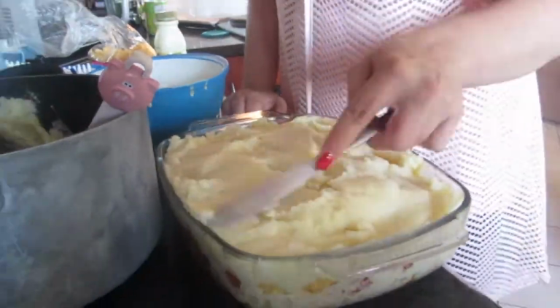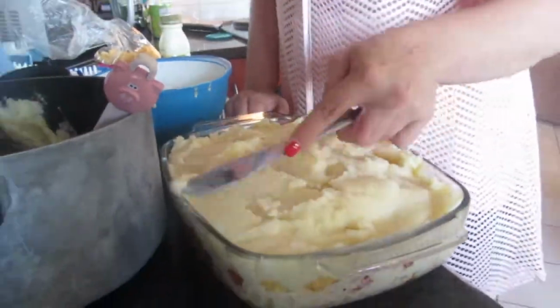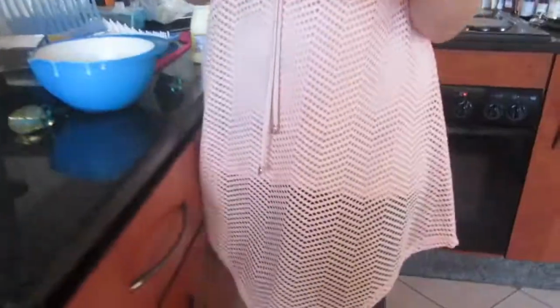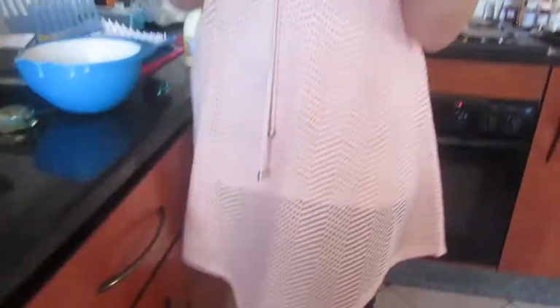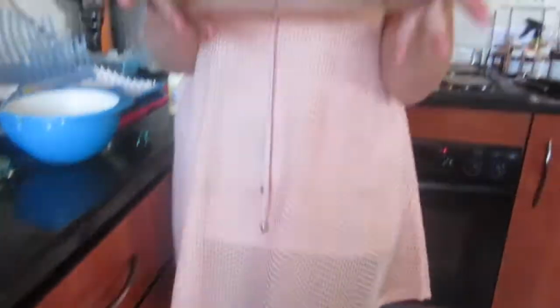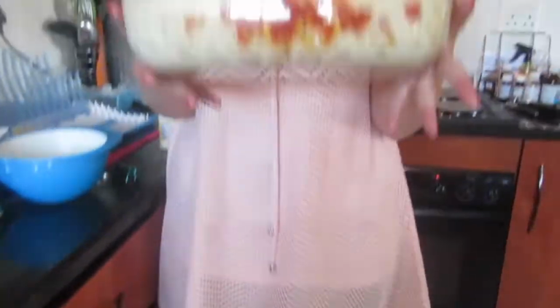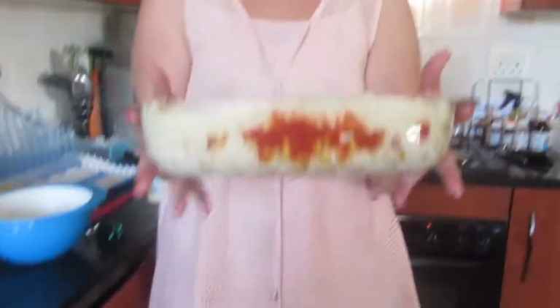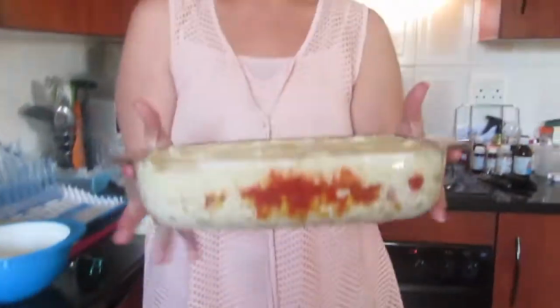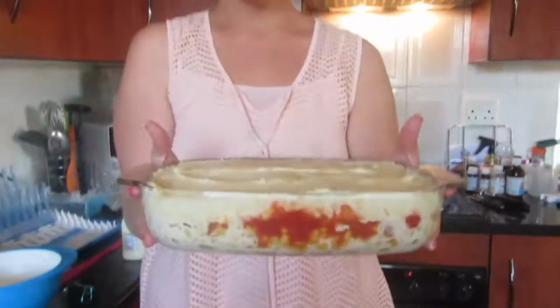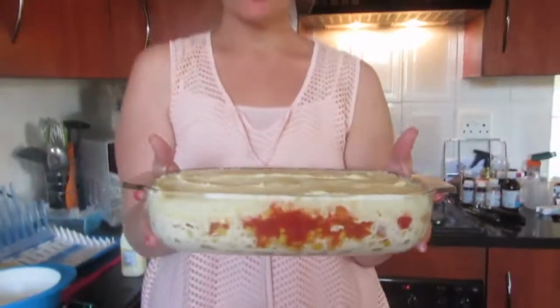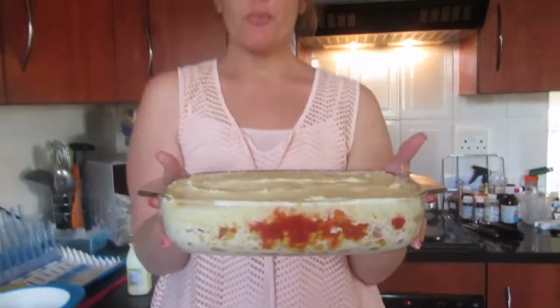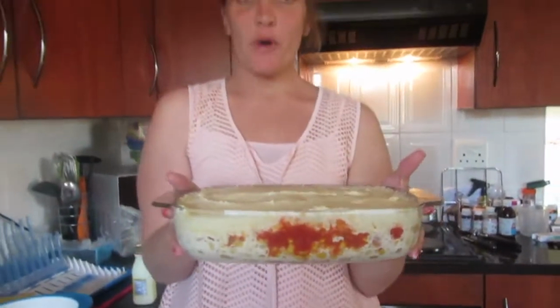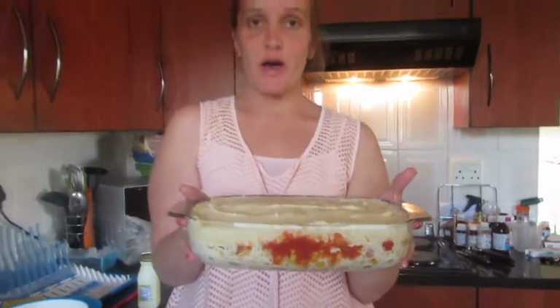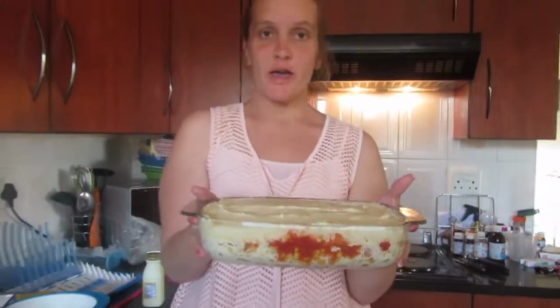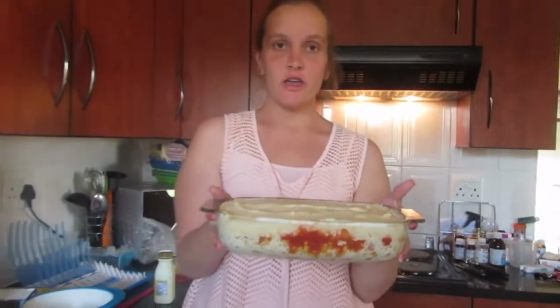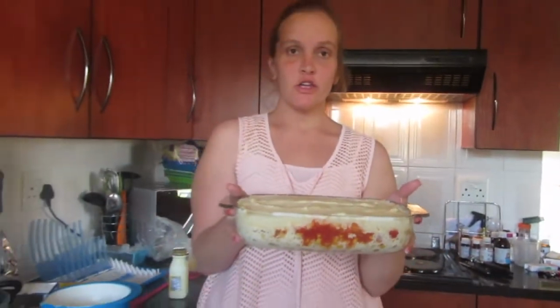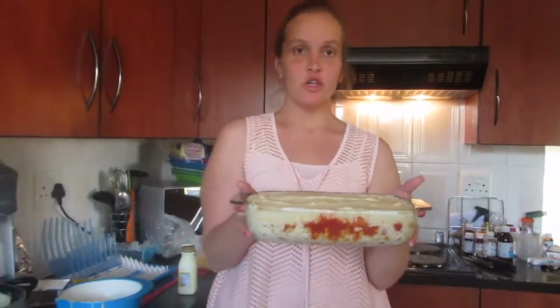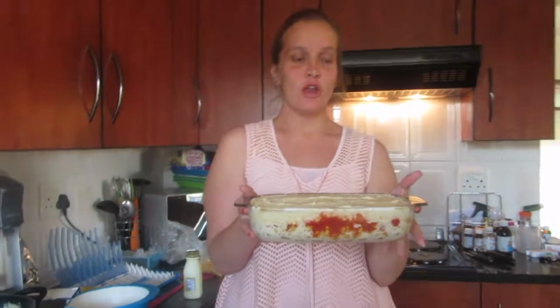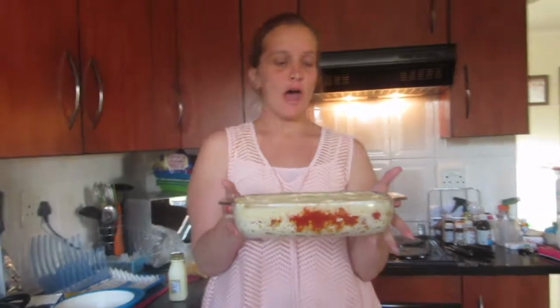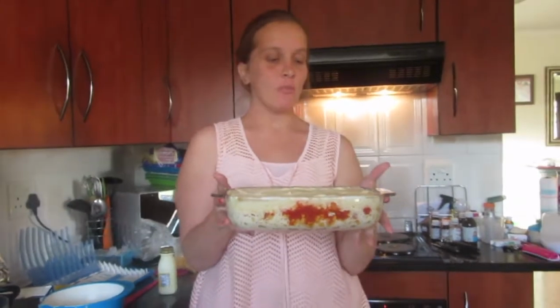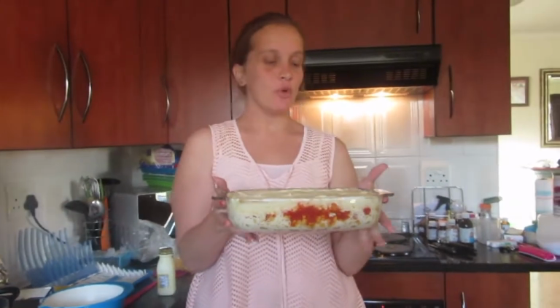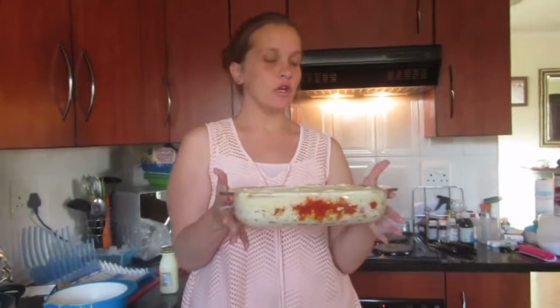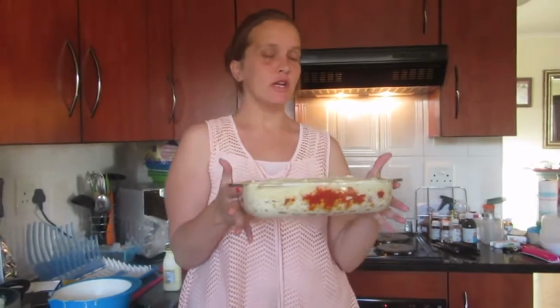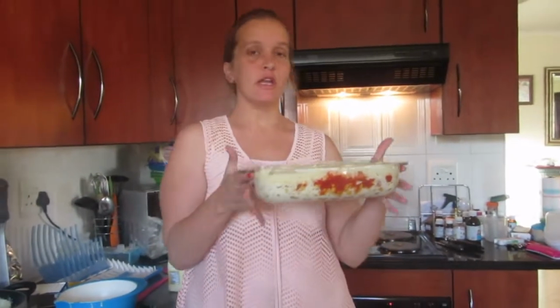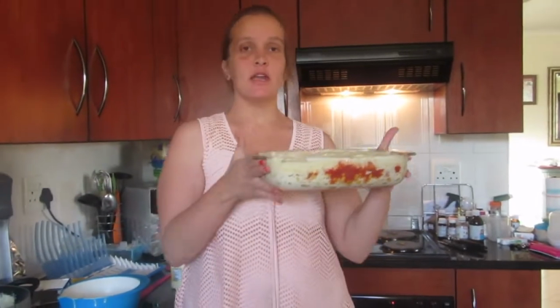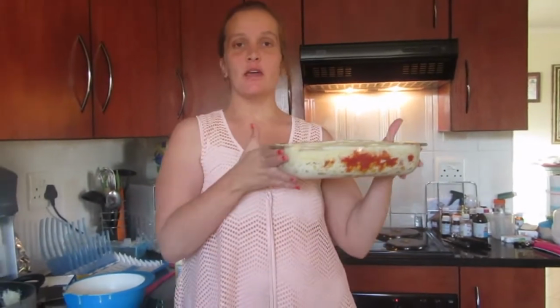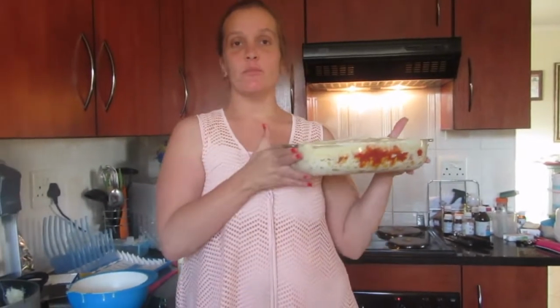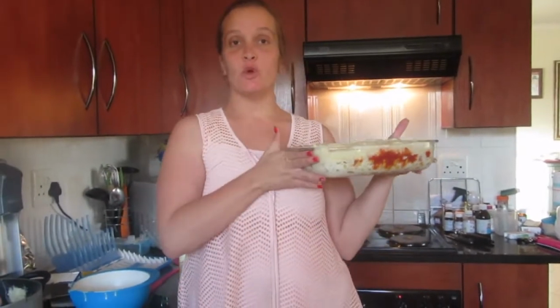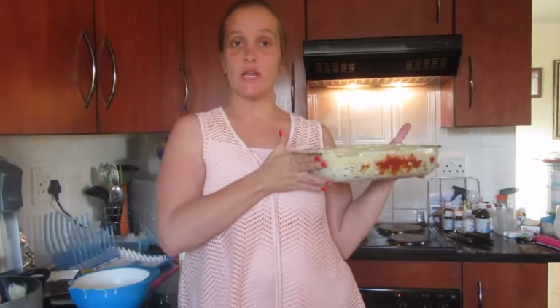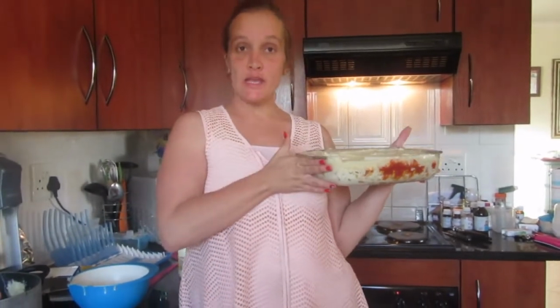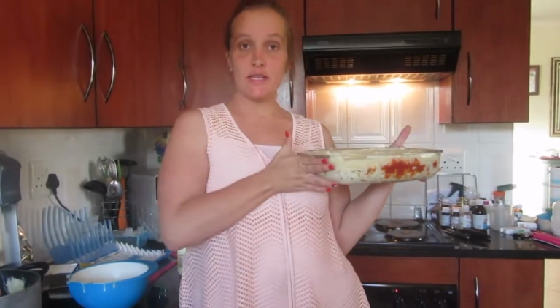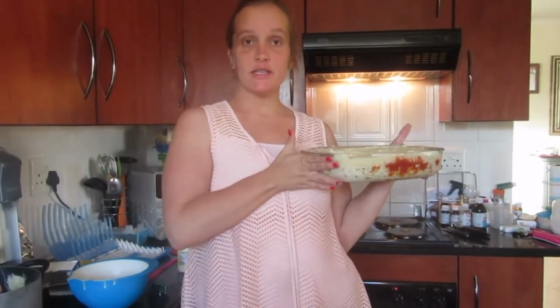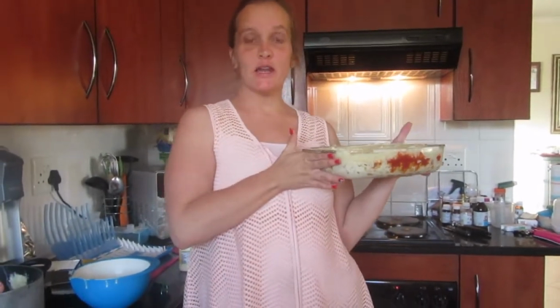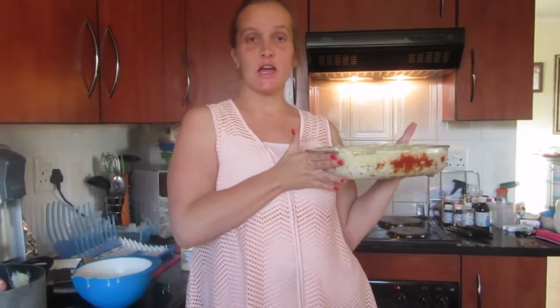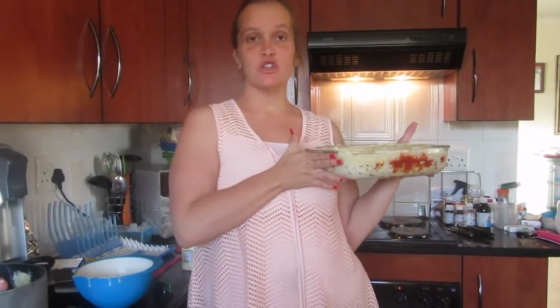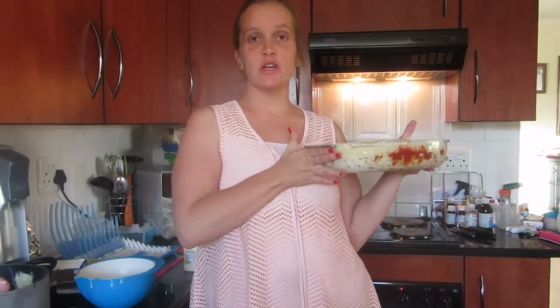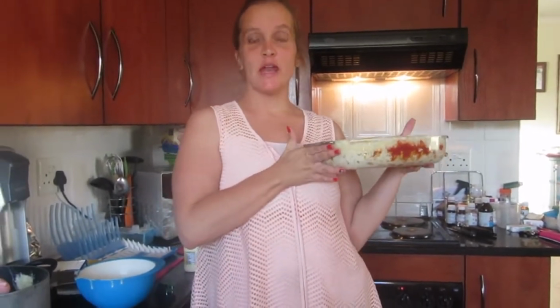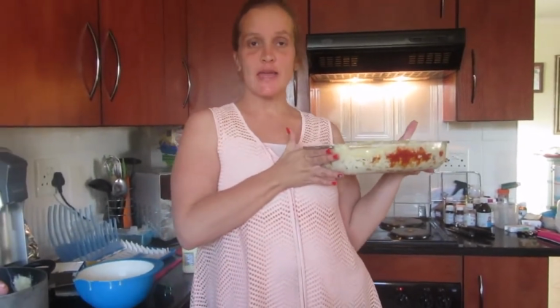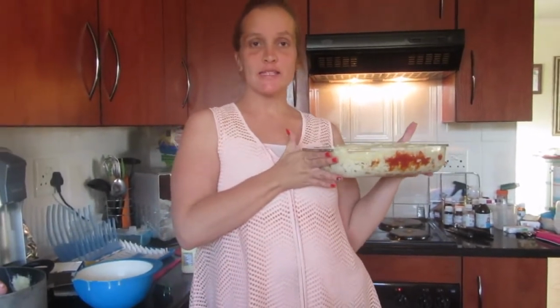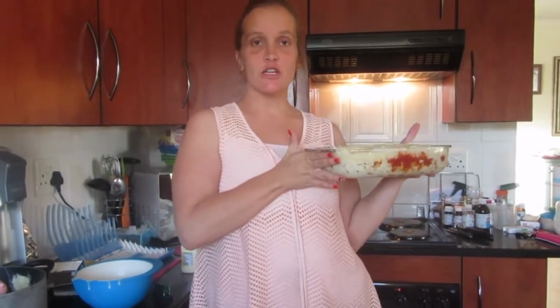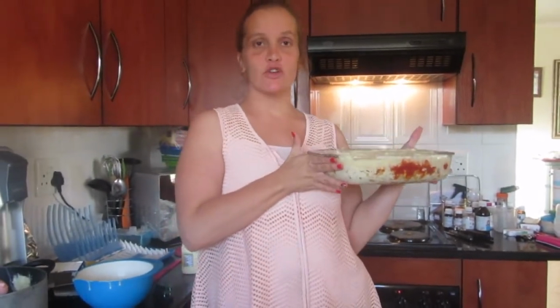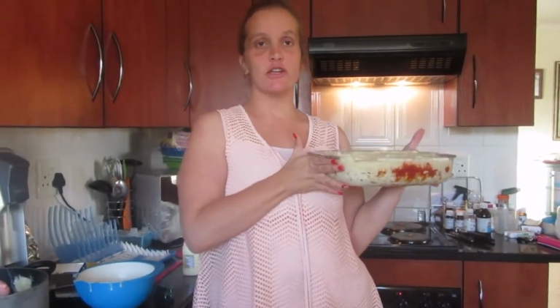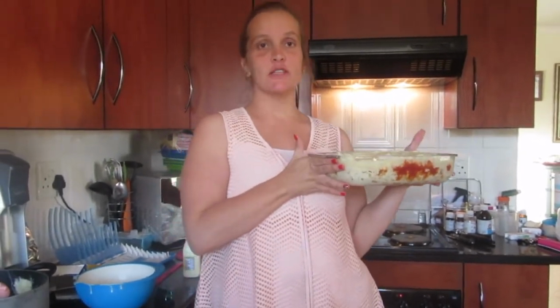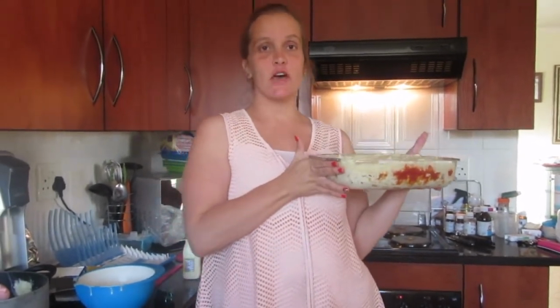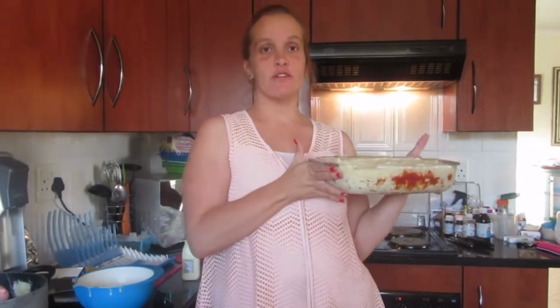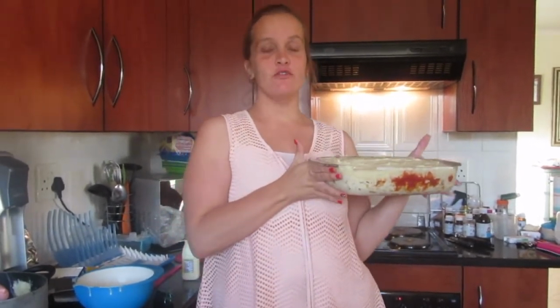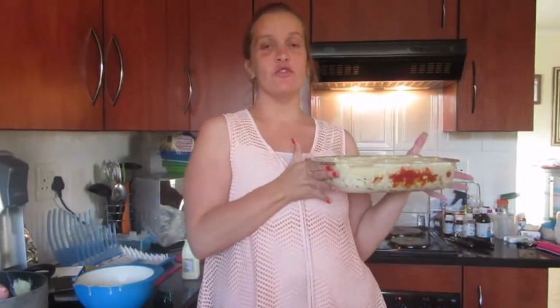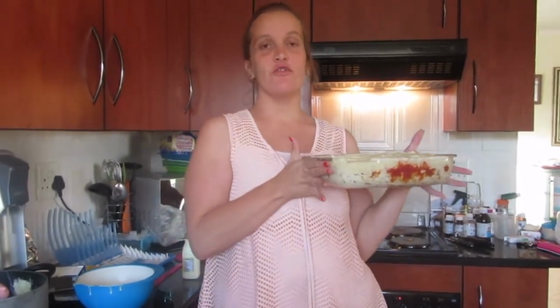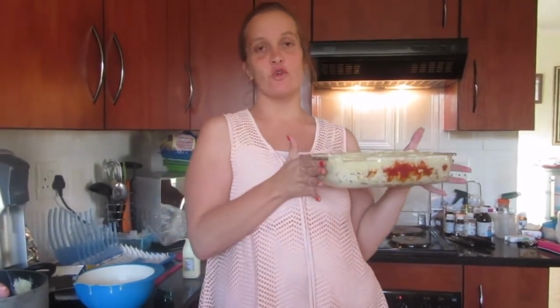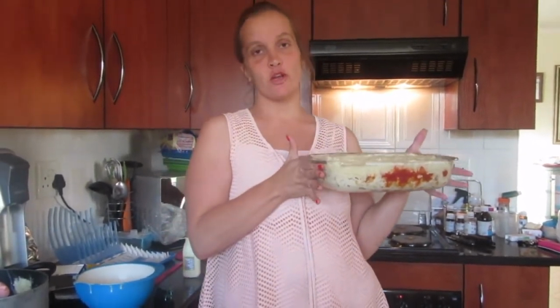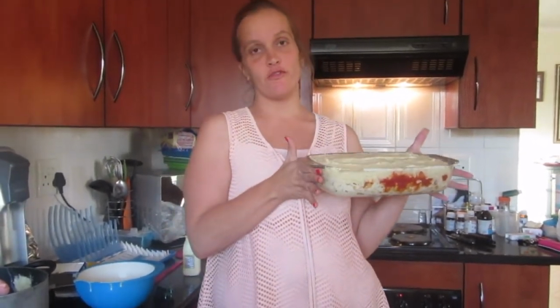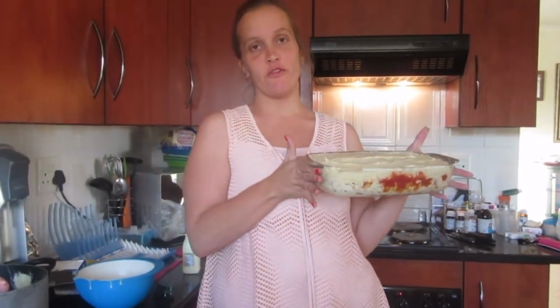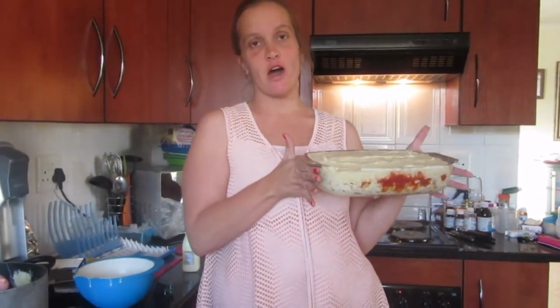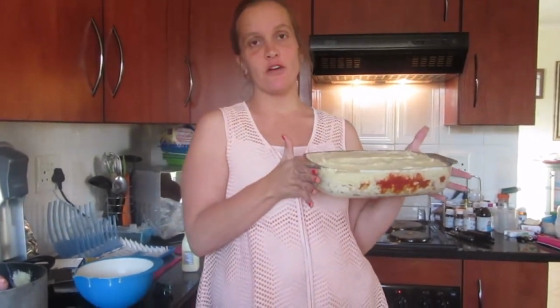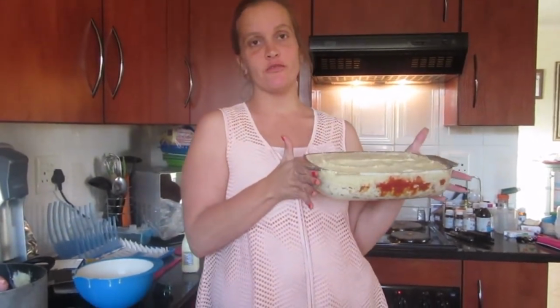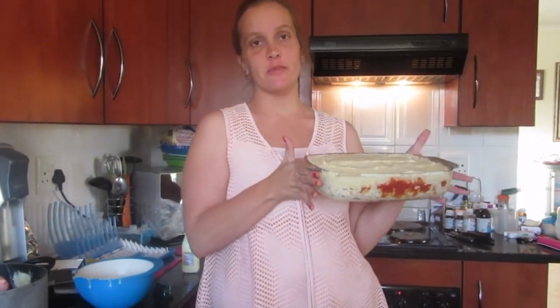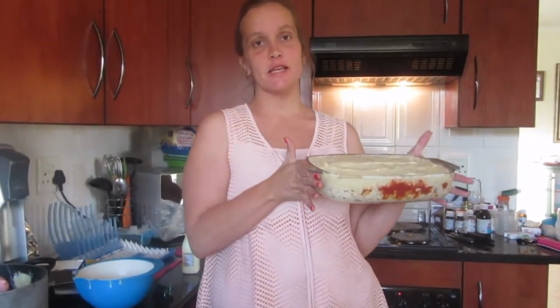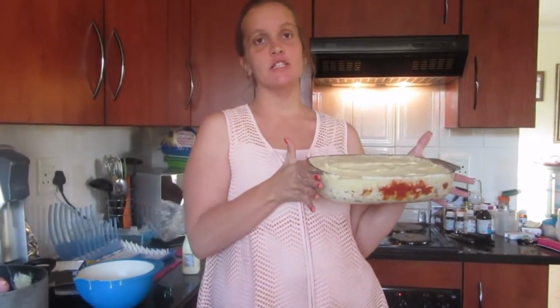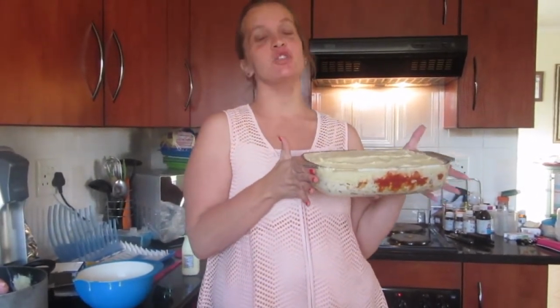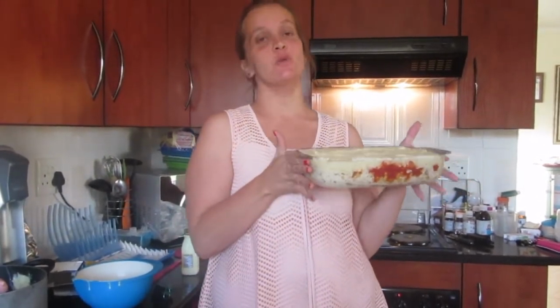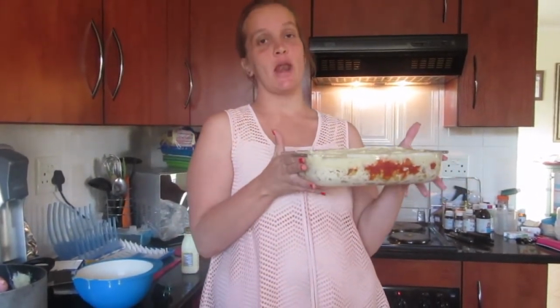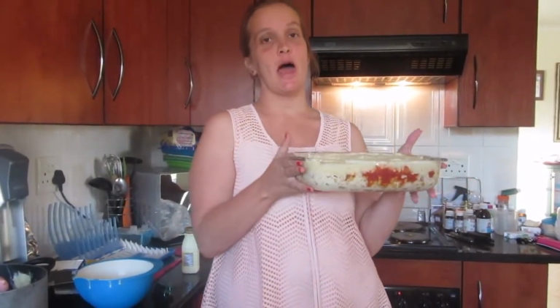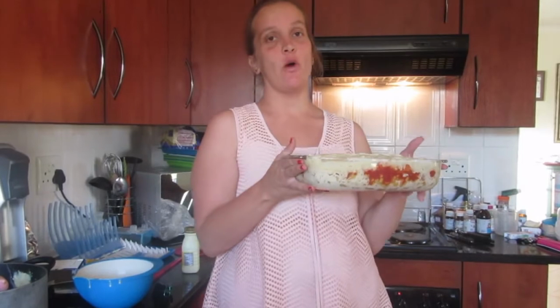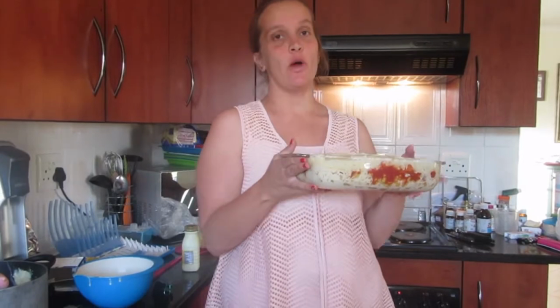Okay, so this is your pie. You now put it in a preheated 180 degree oven for 45 minutes to an hour.